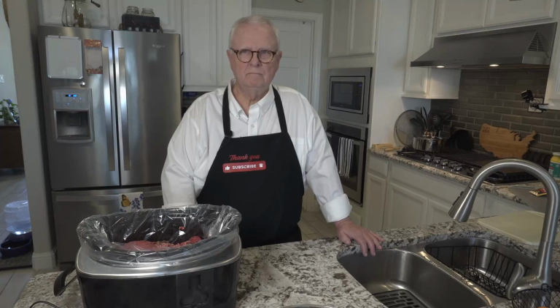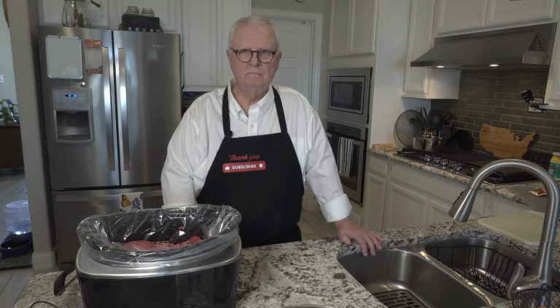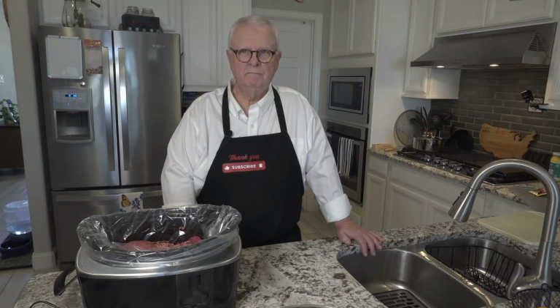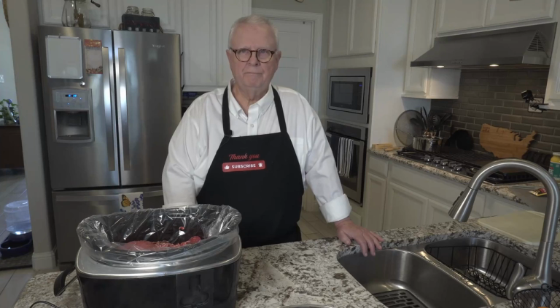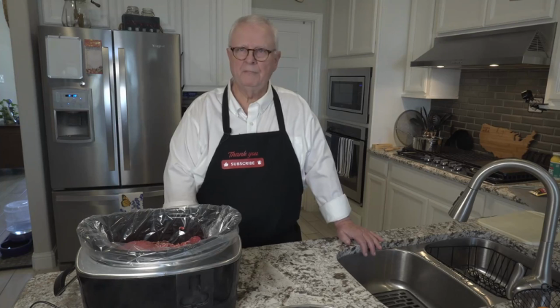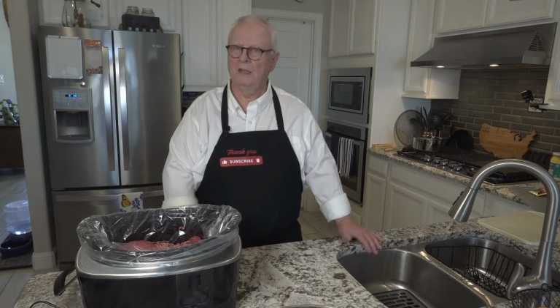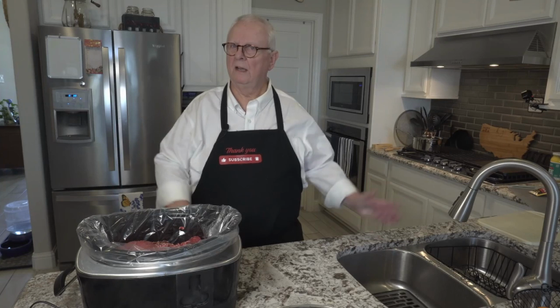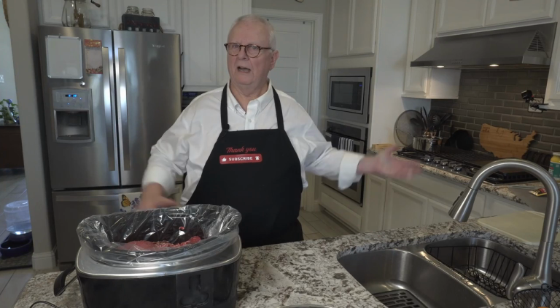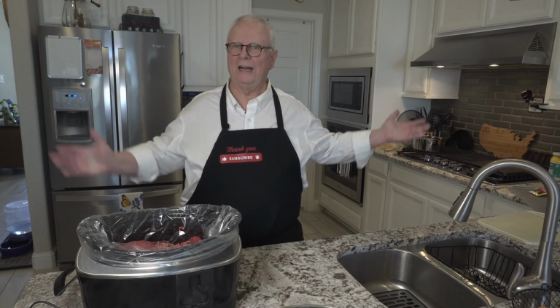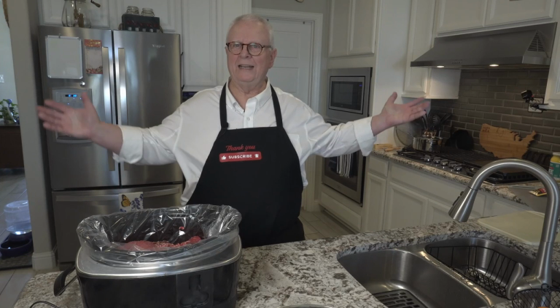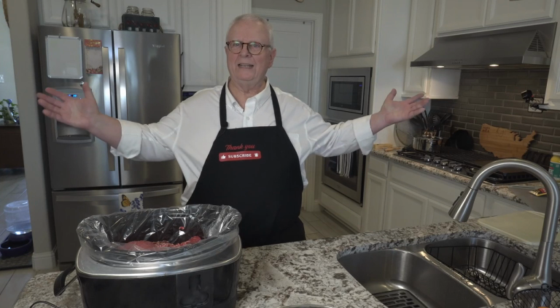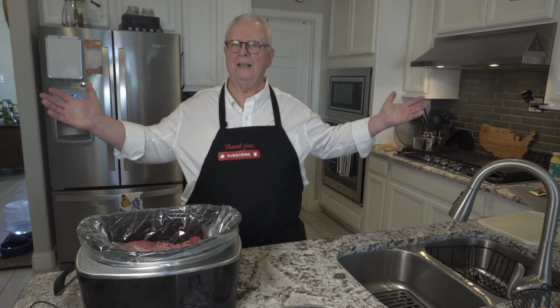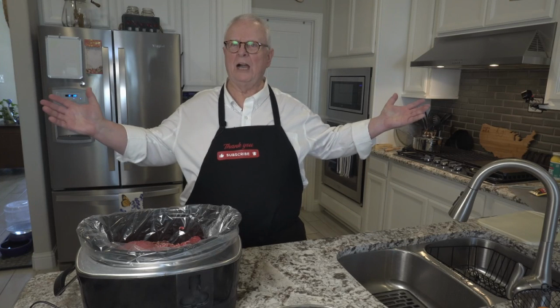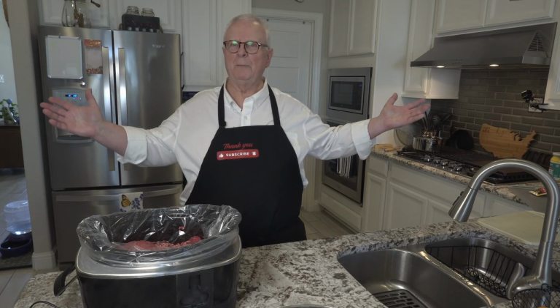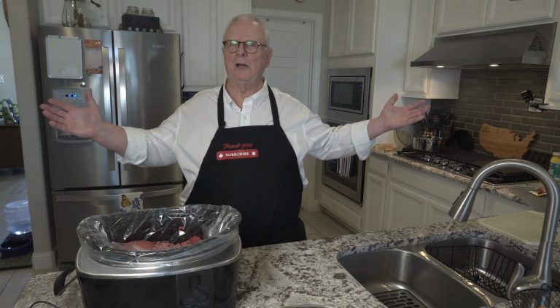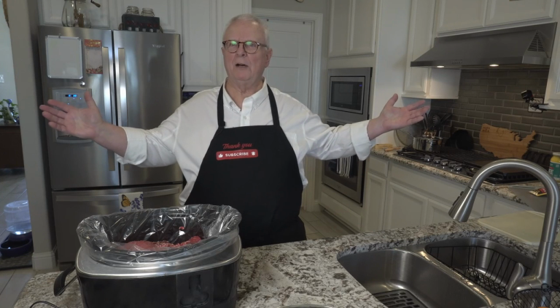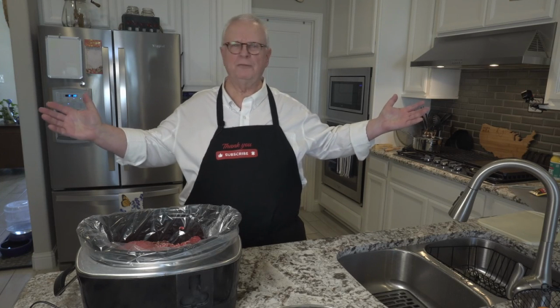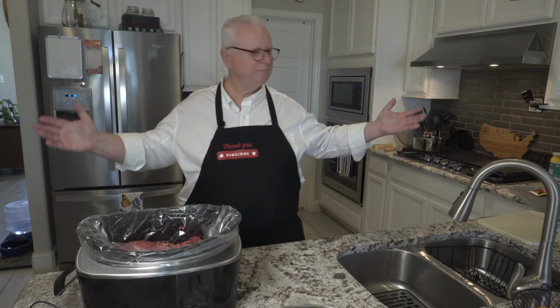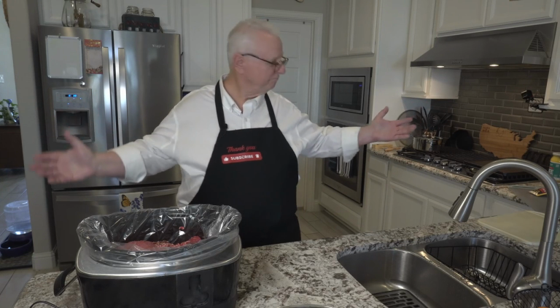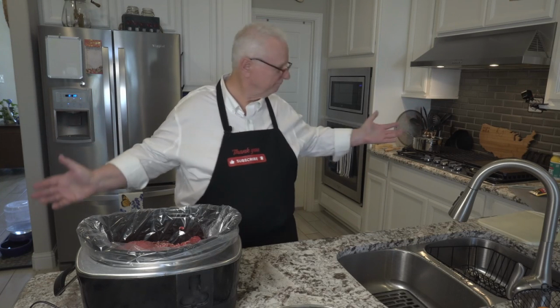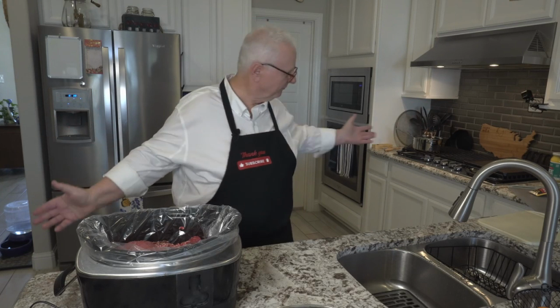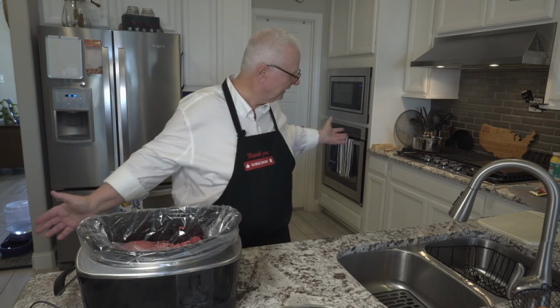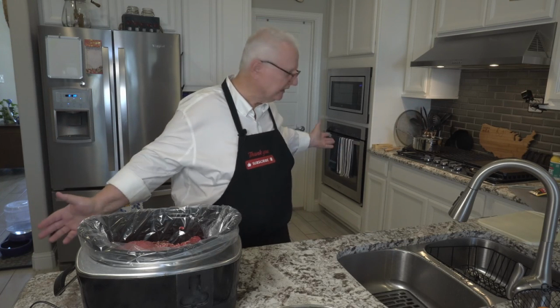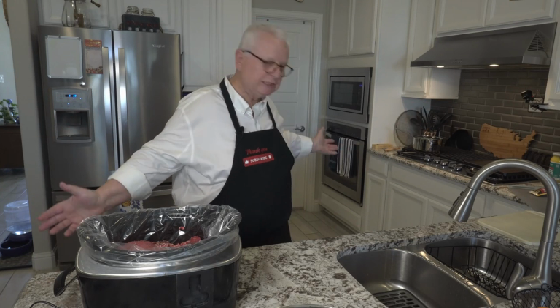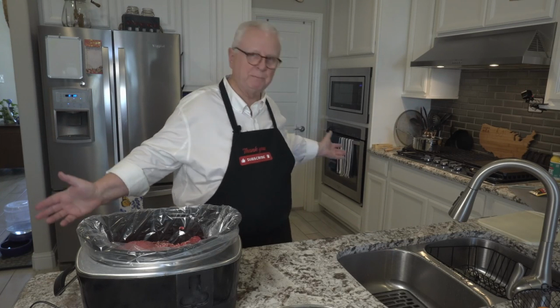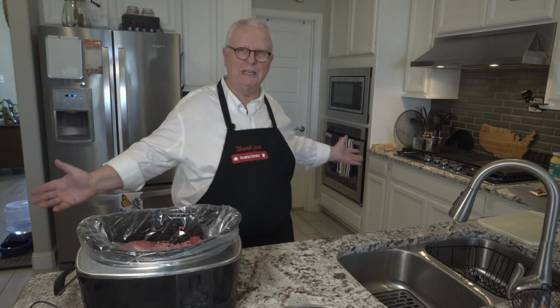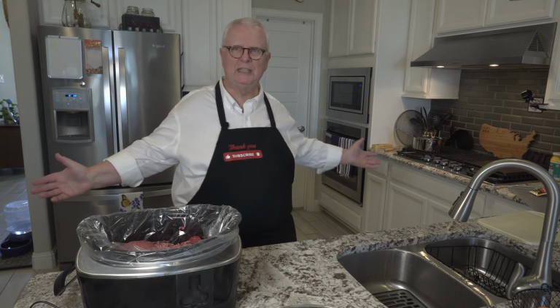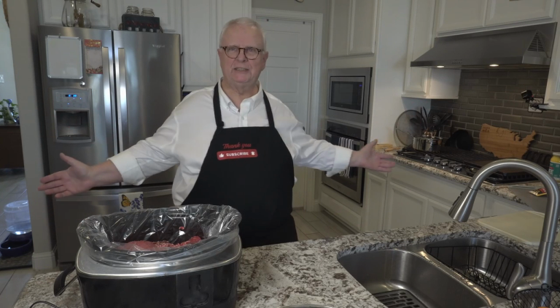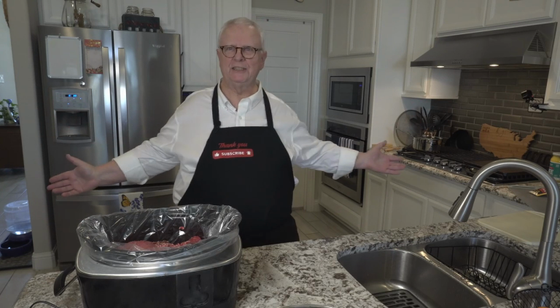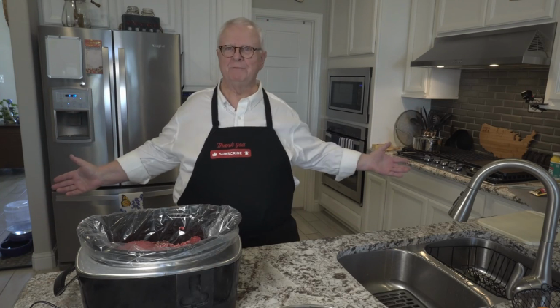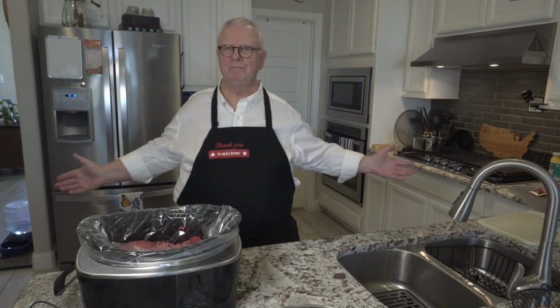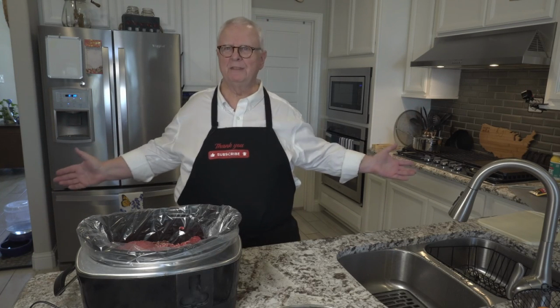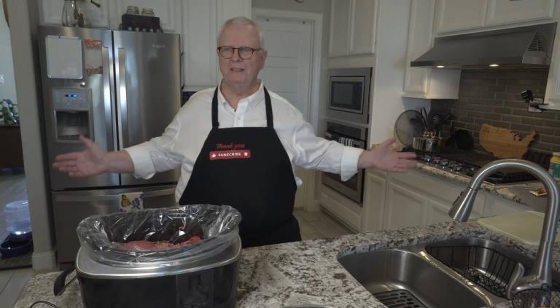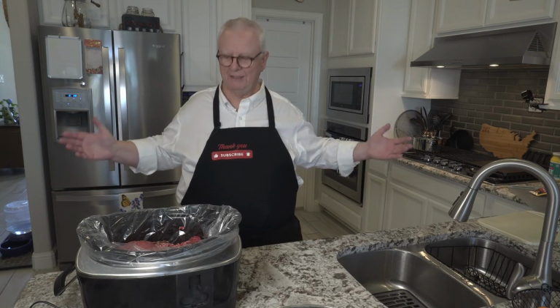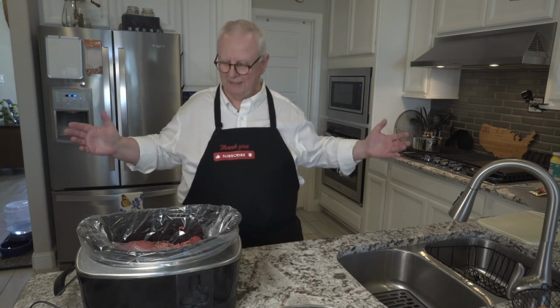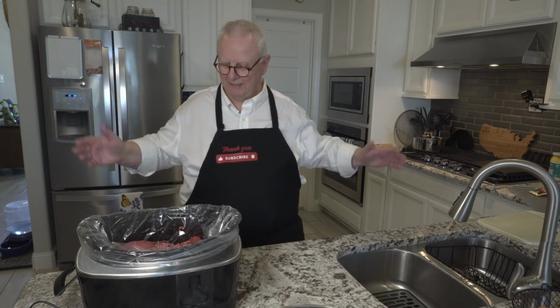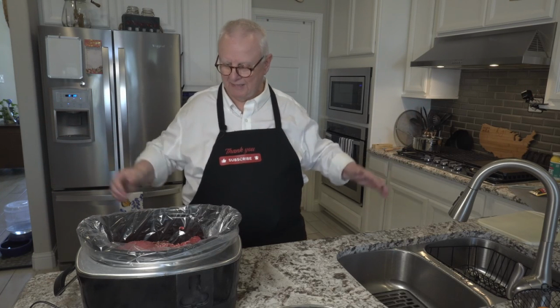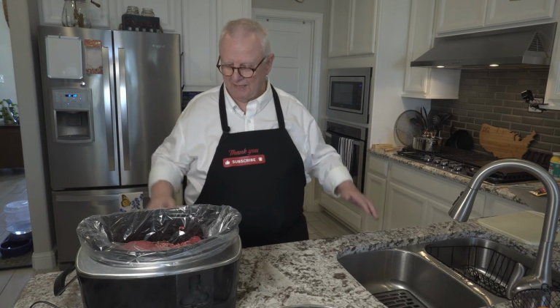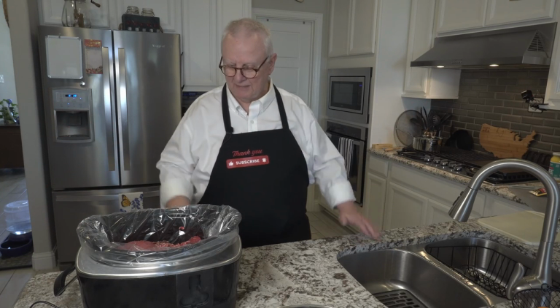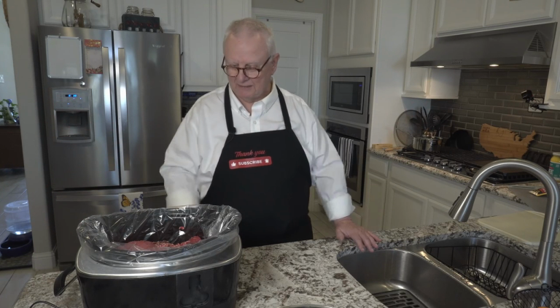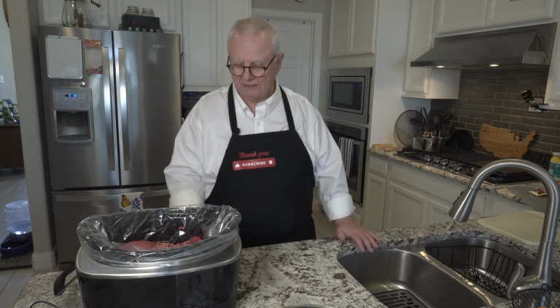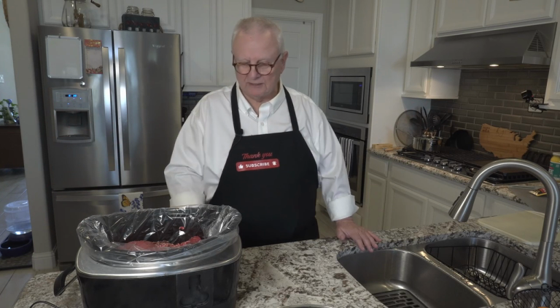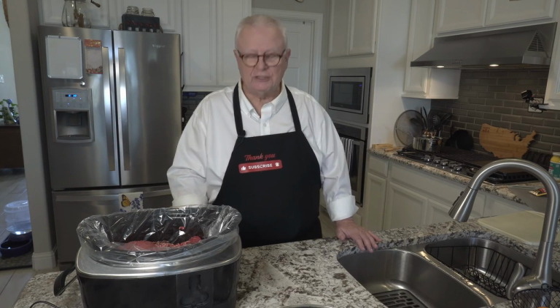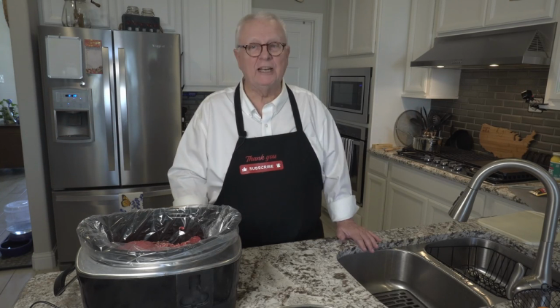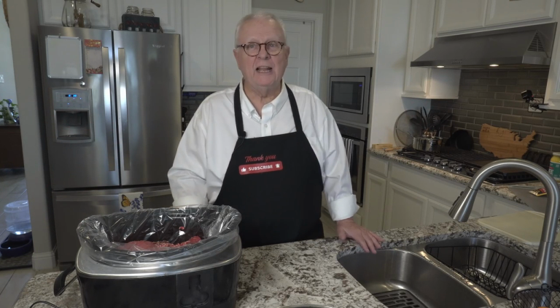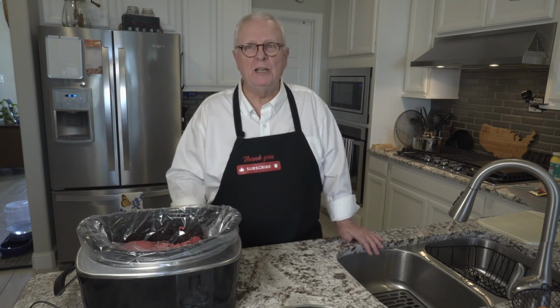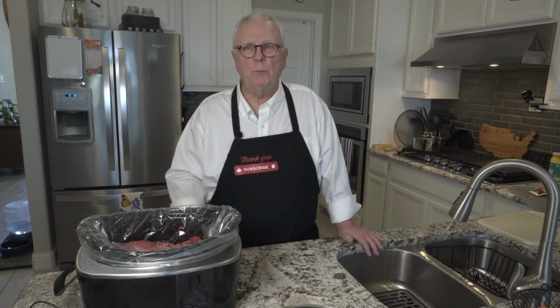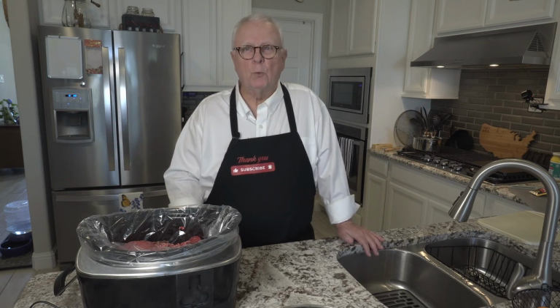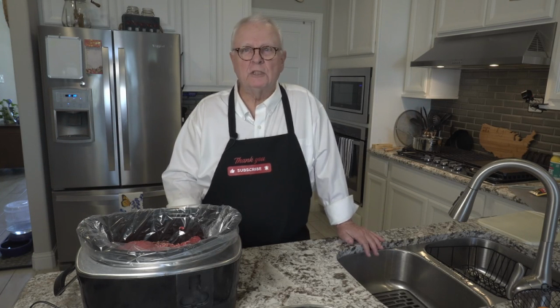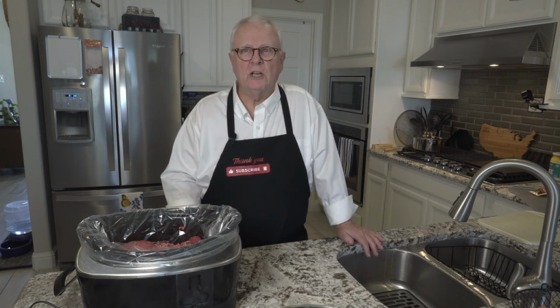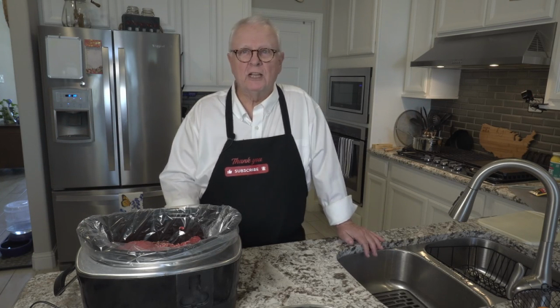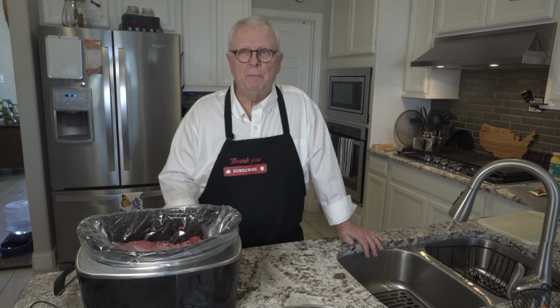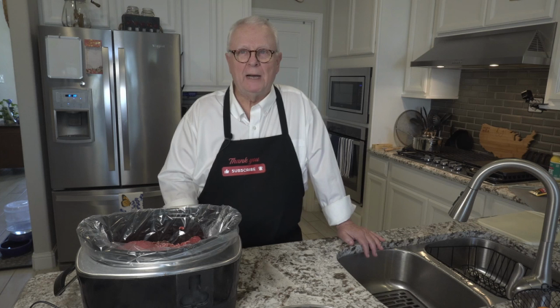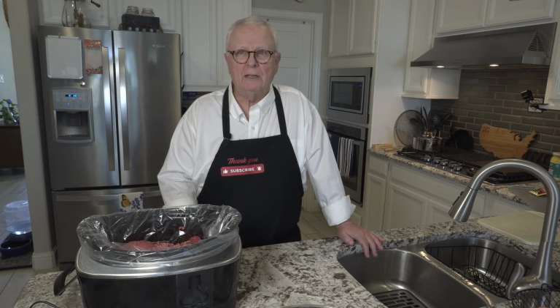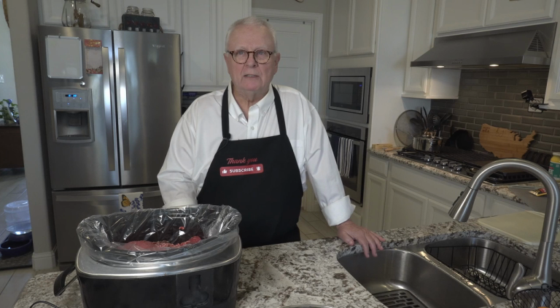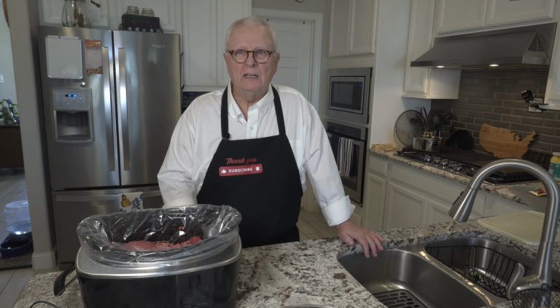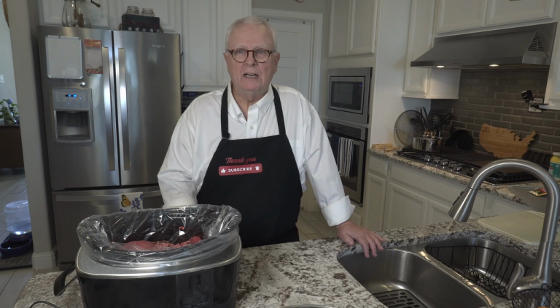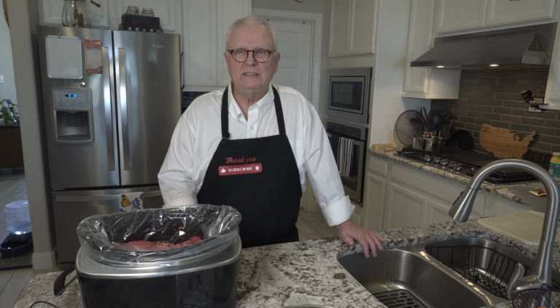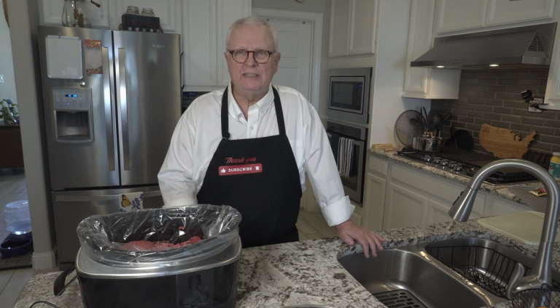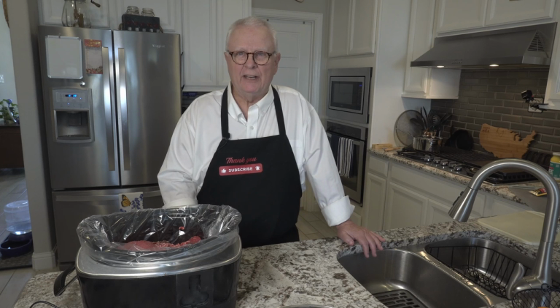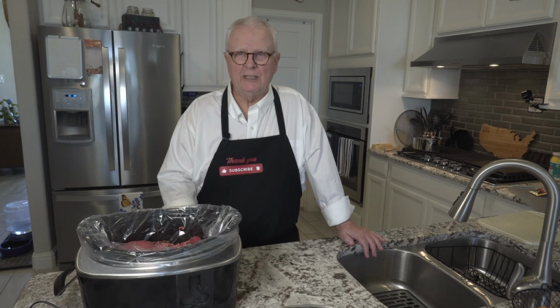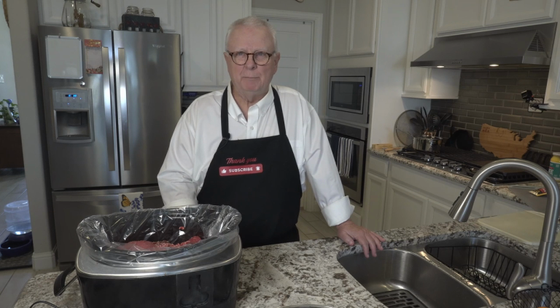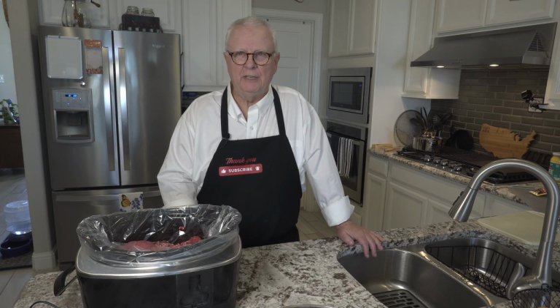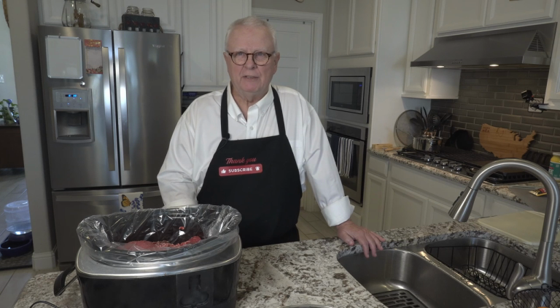Hi, I'm Ralph. This is my kitchen. Today we're talking about Italian beef.